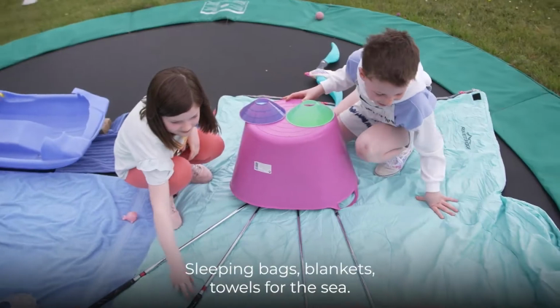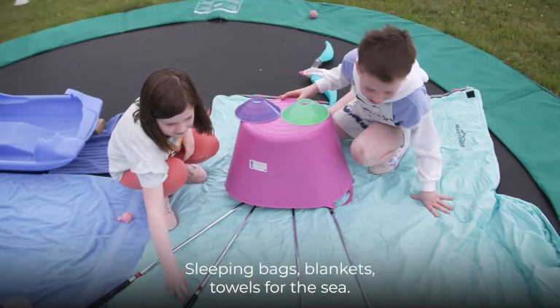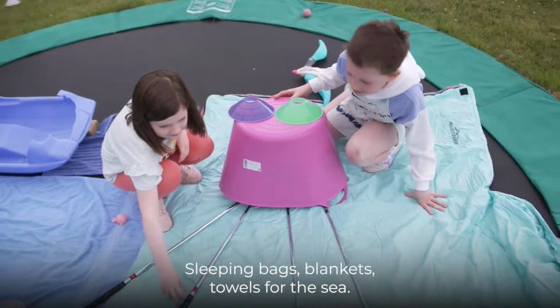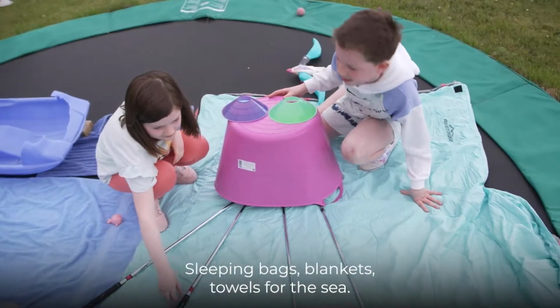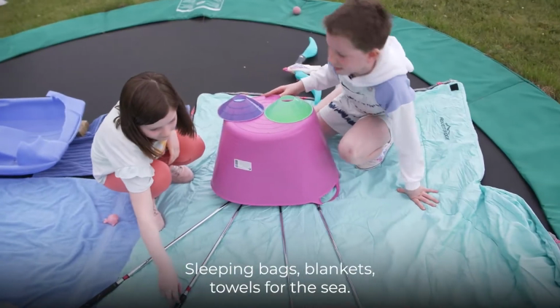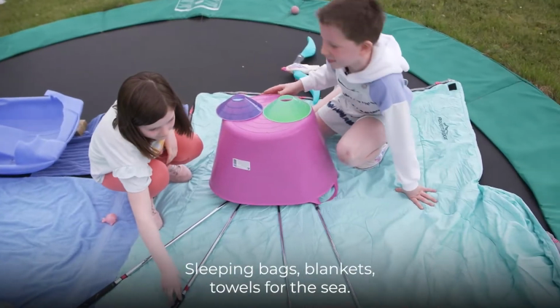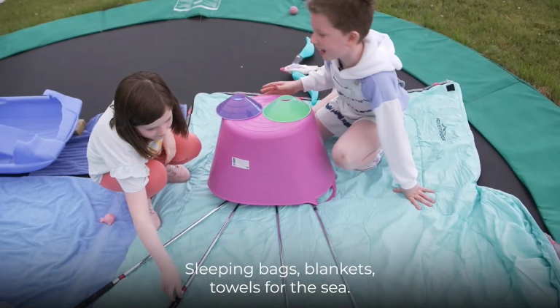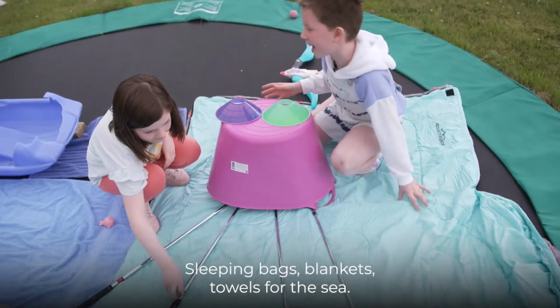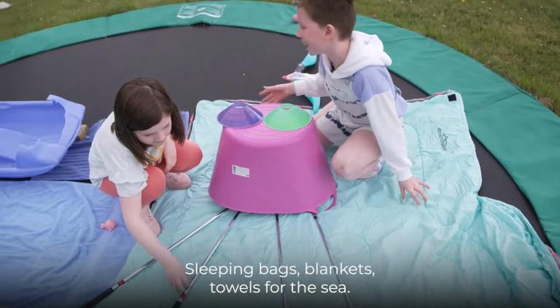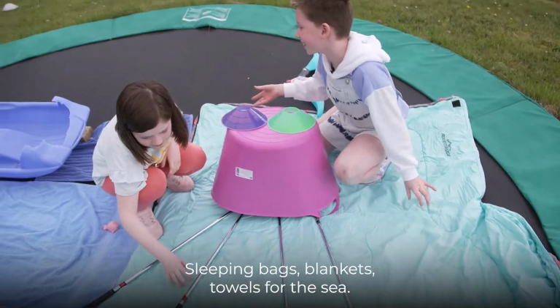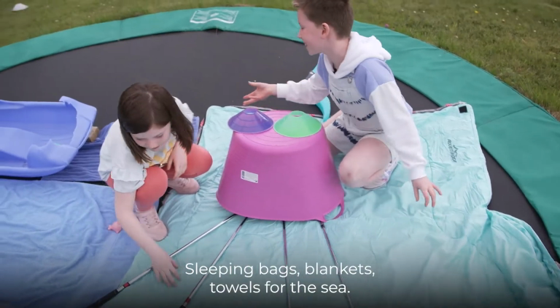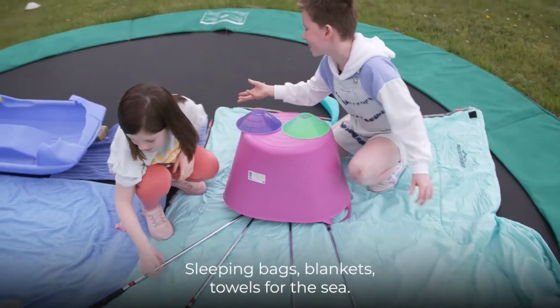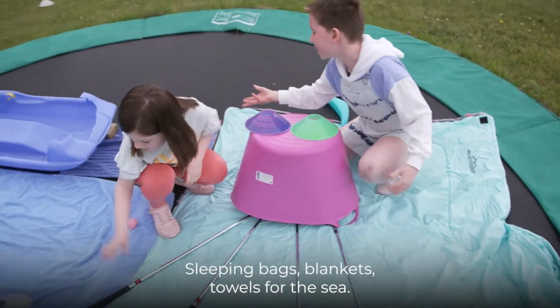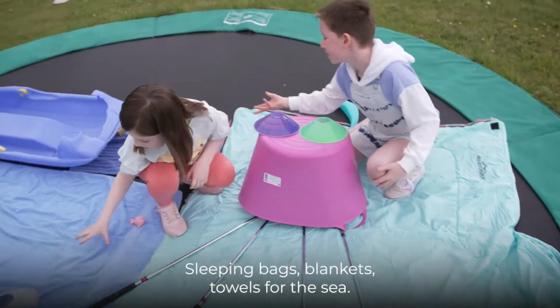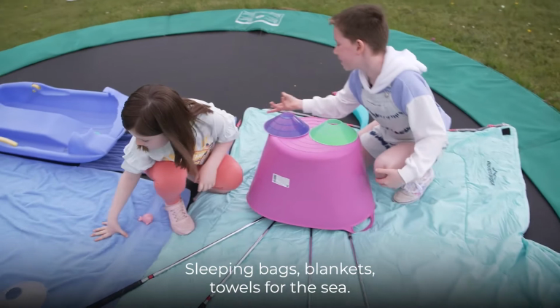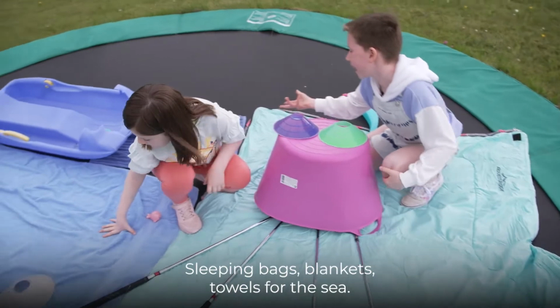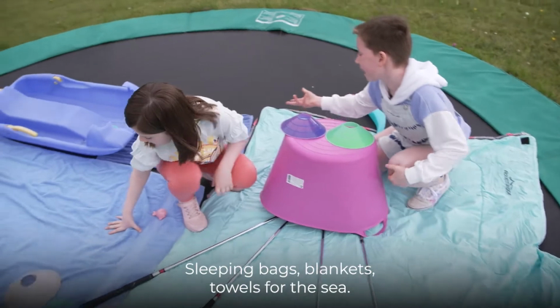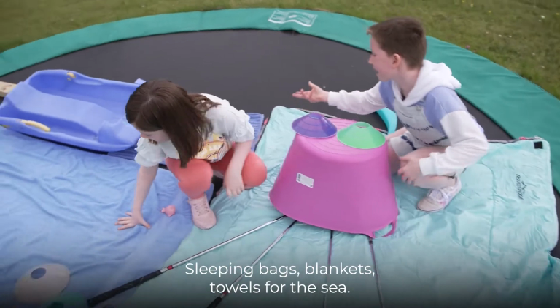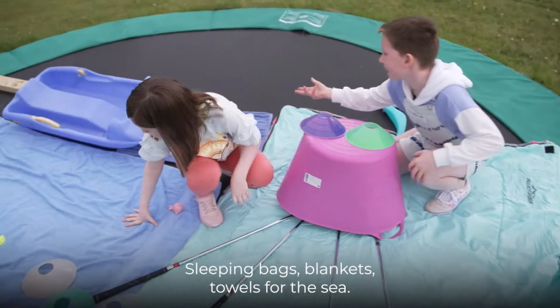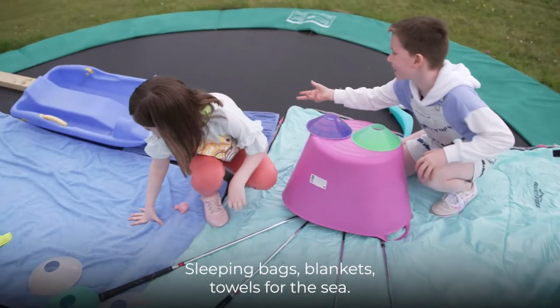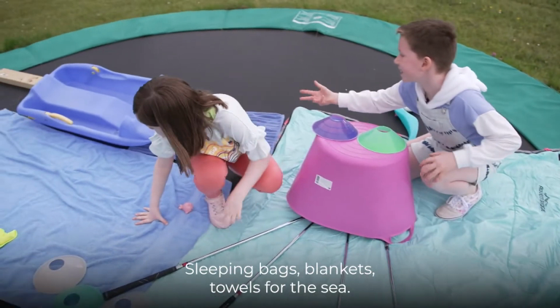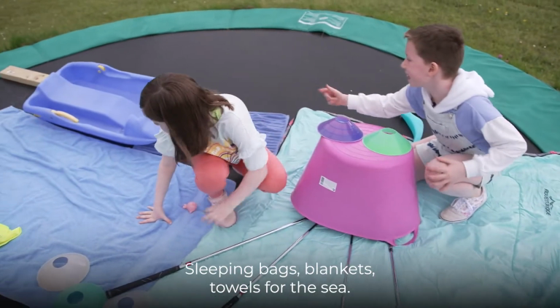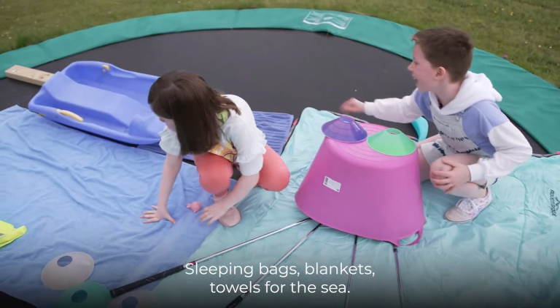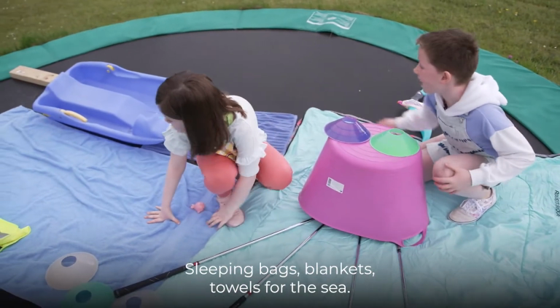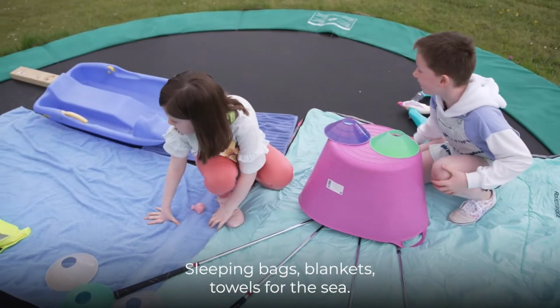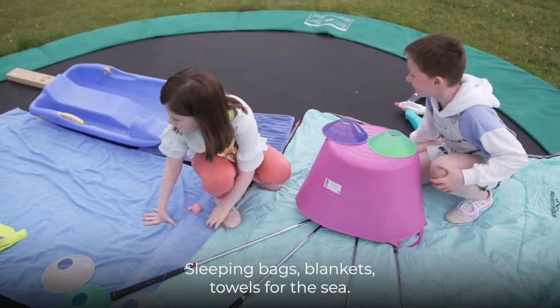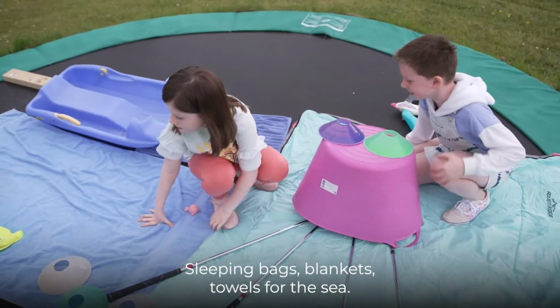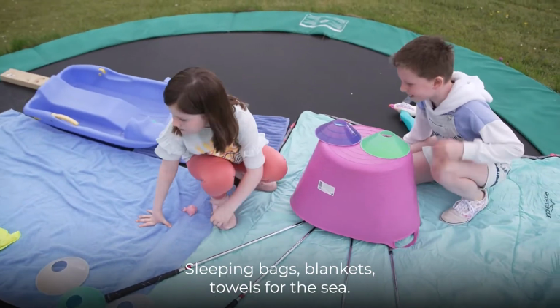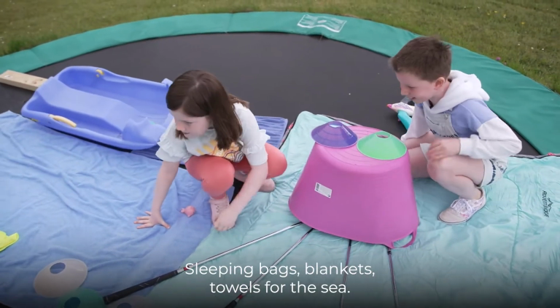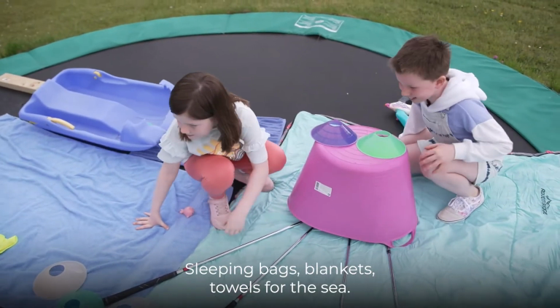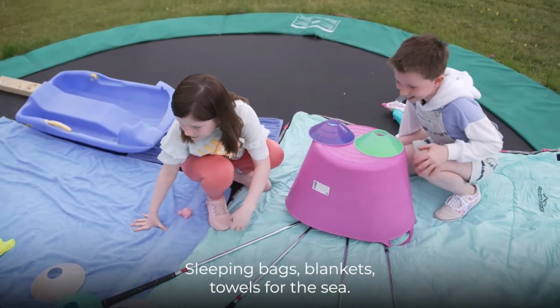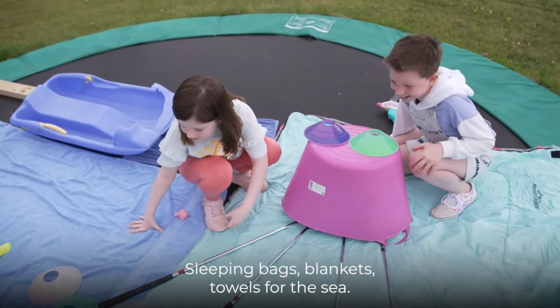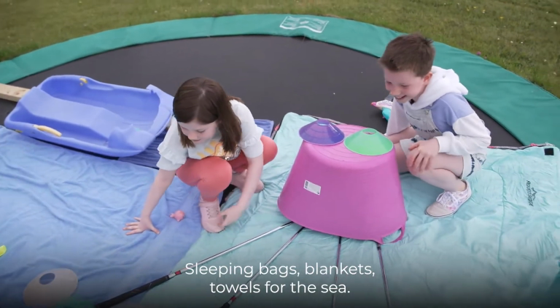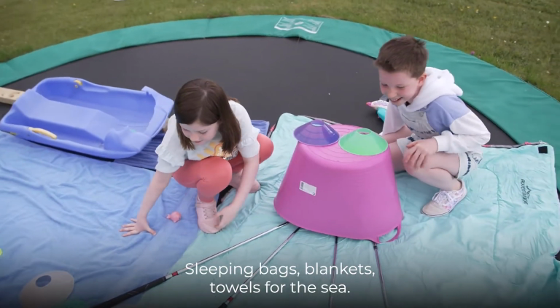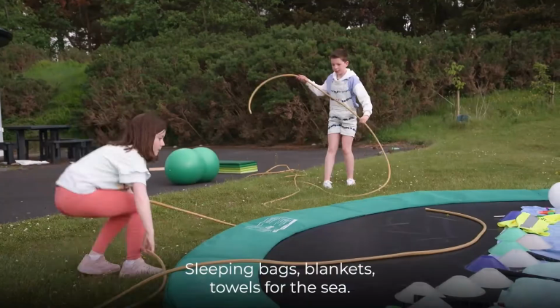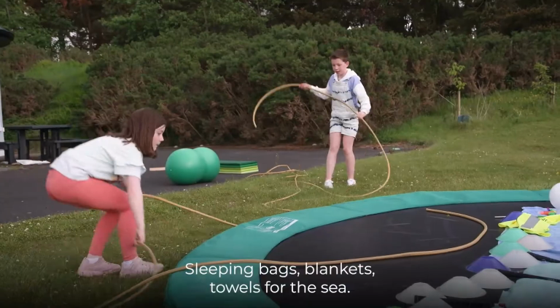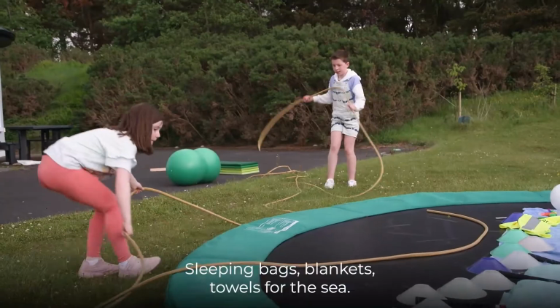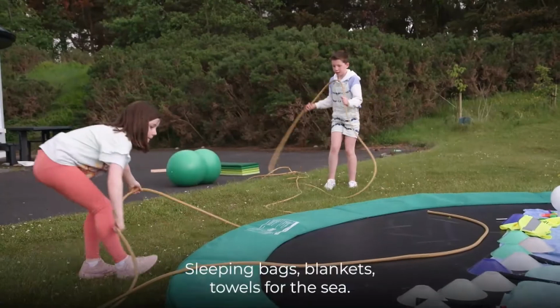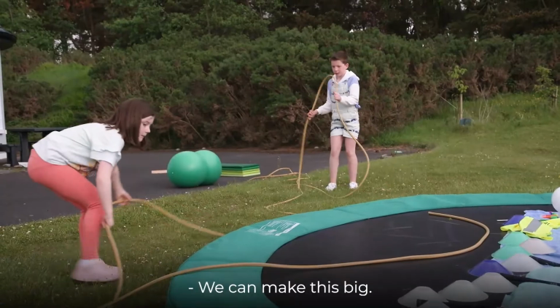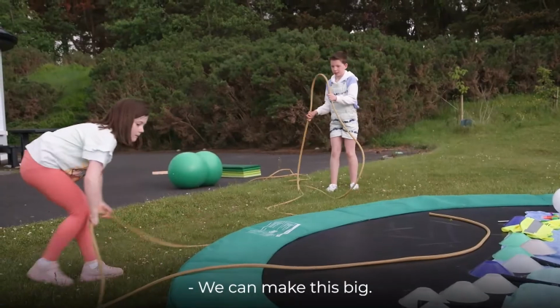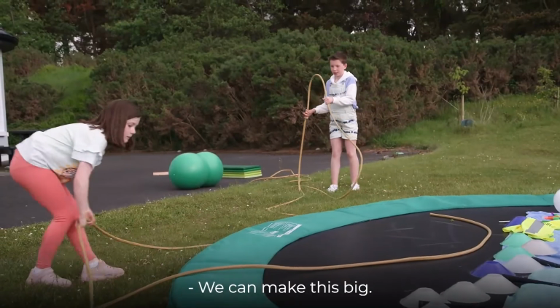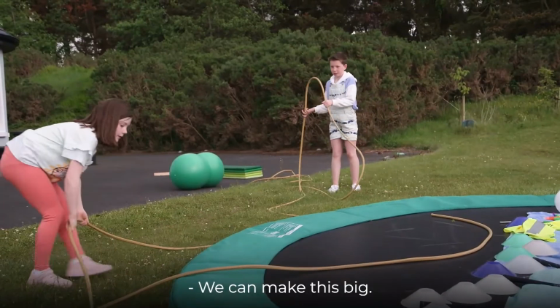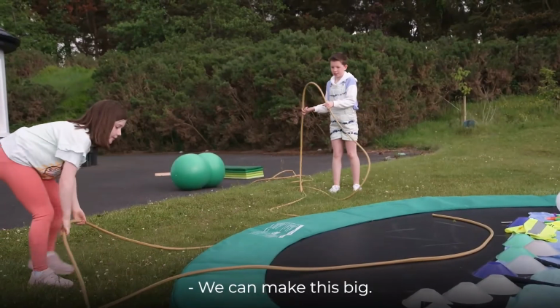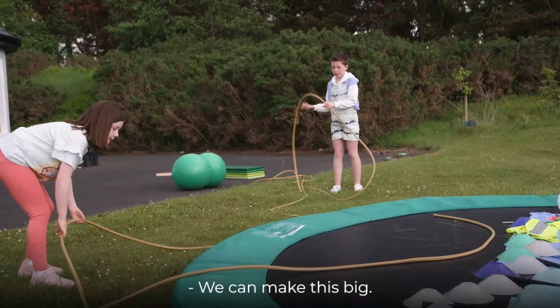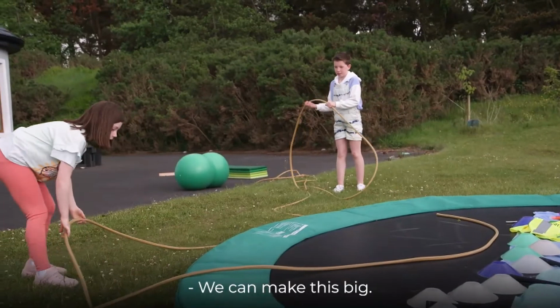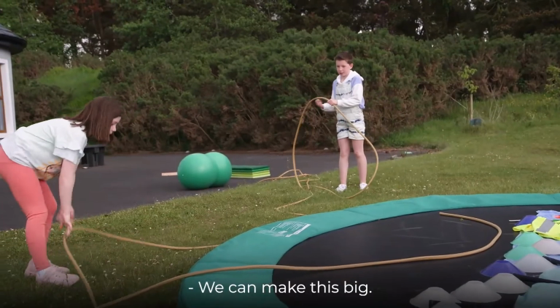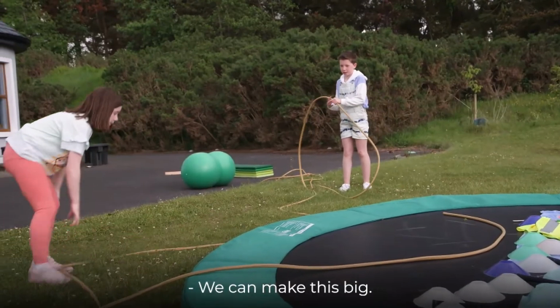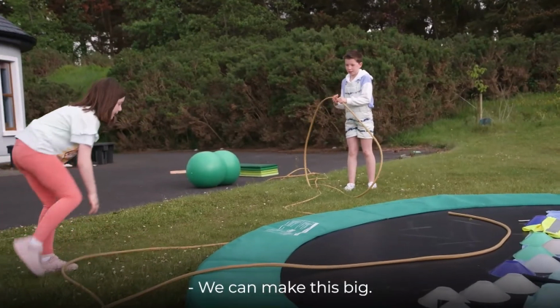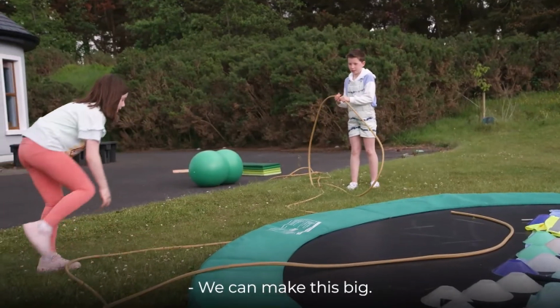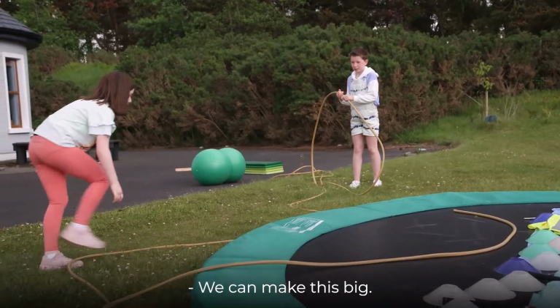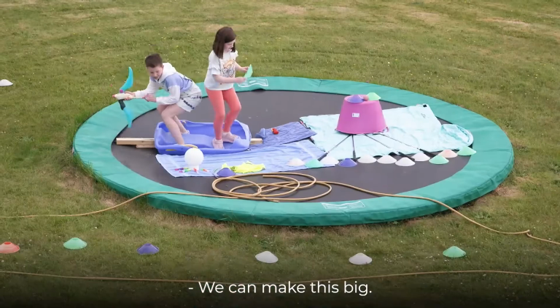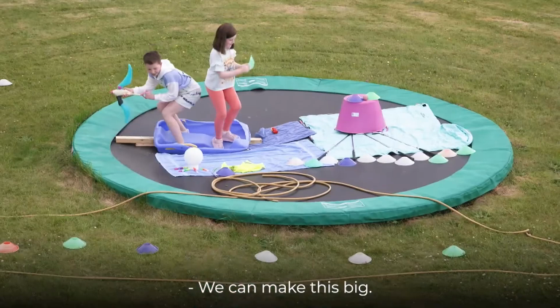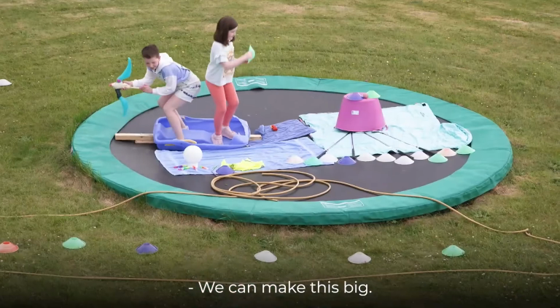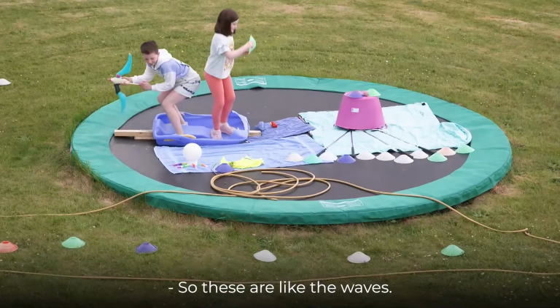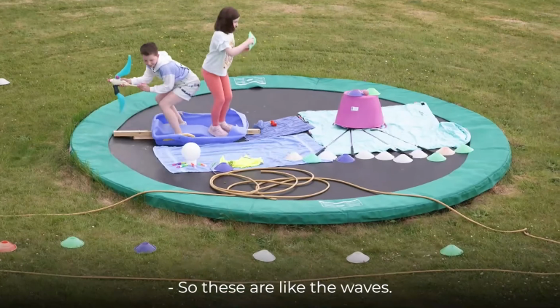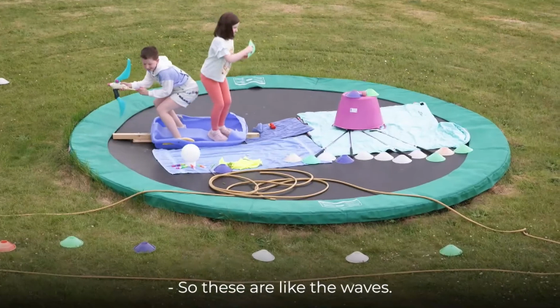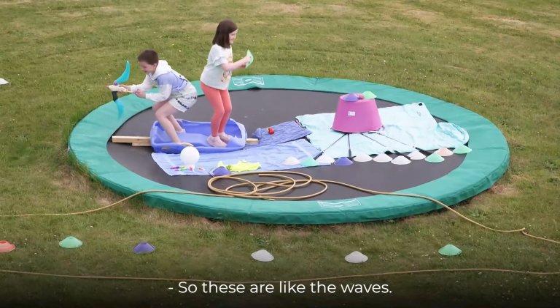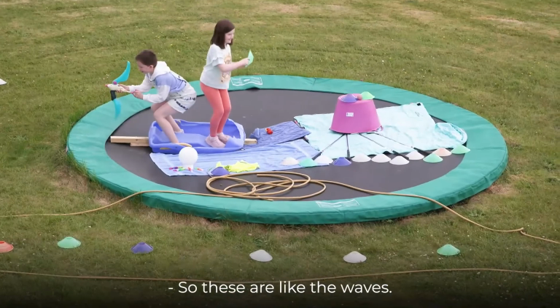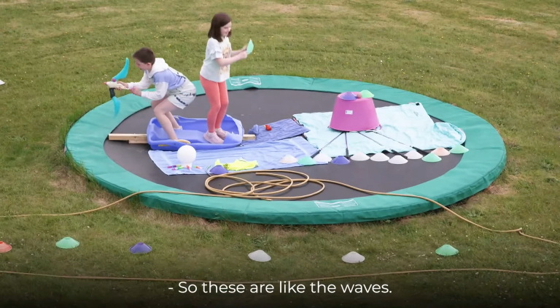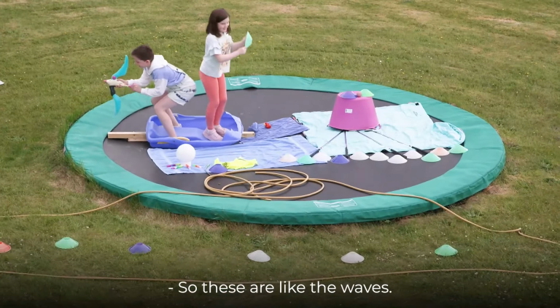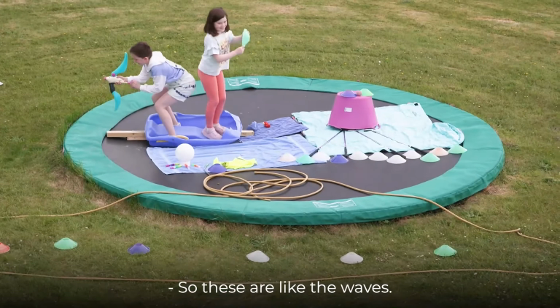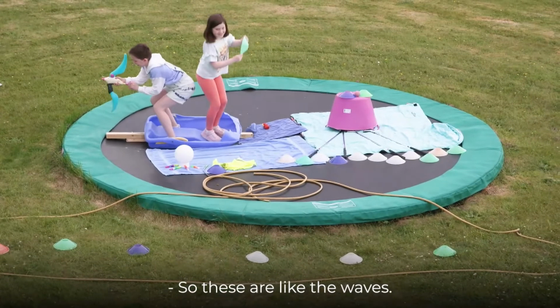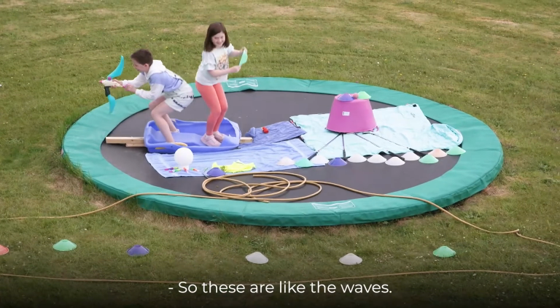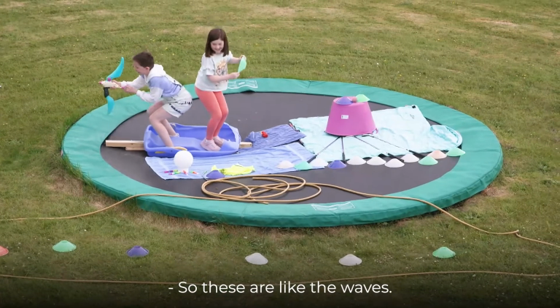Sleeping bags, blankets, towels for the sea. So these are like the waves.